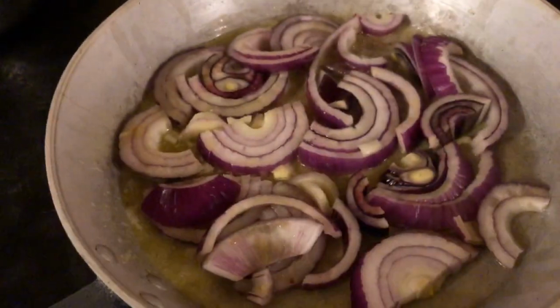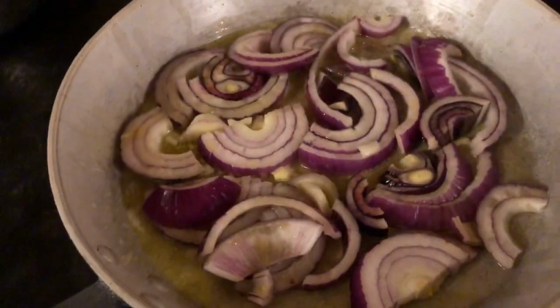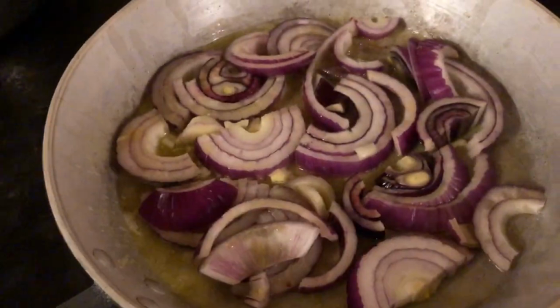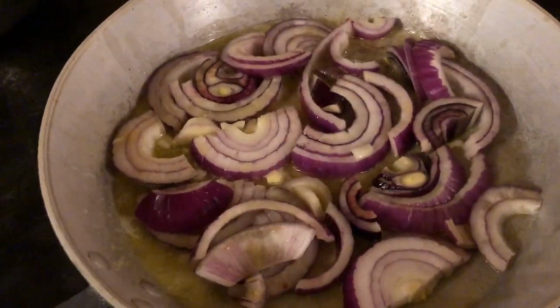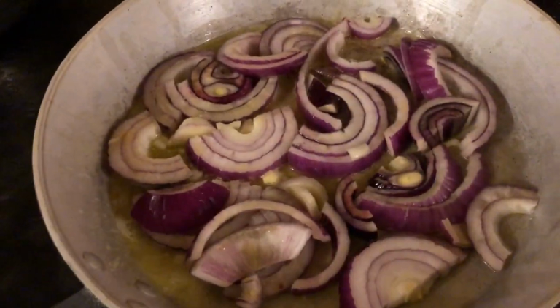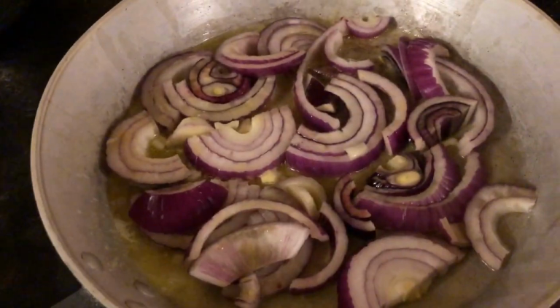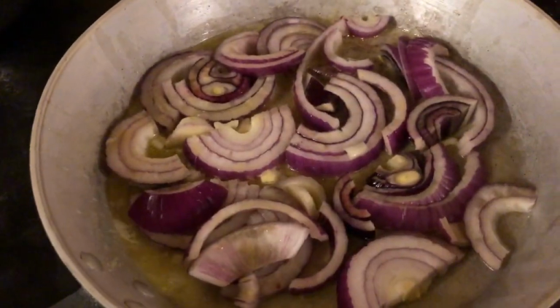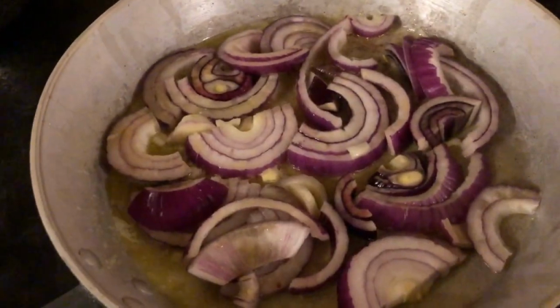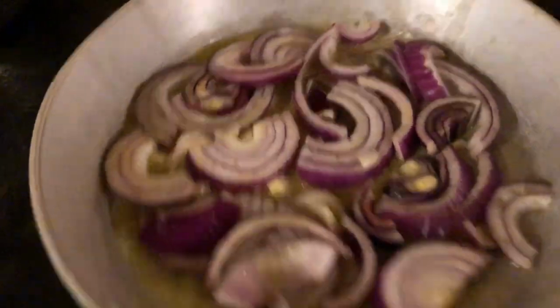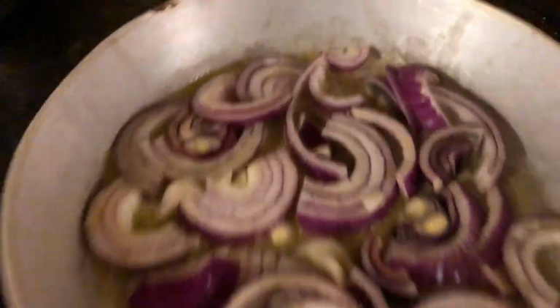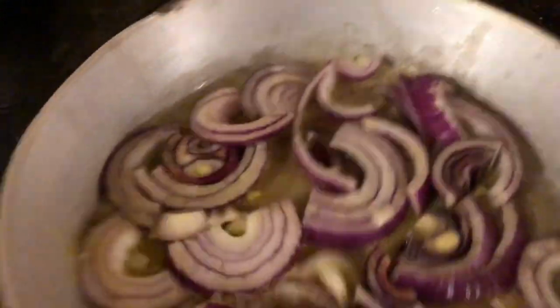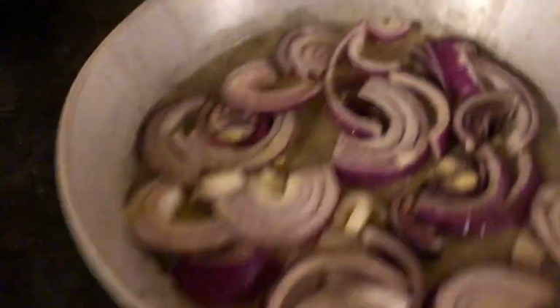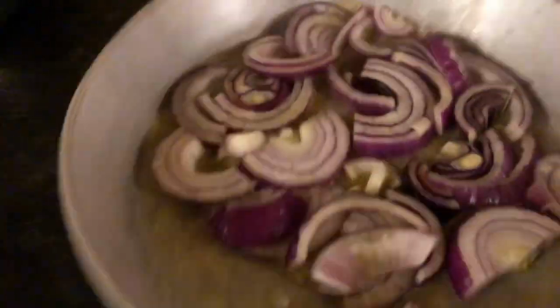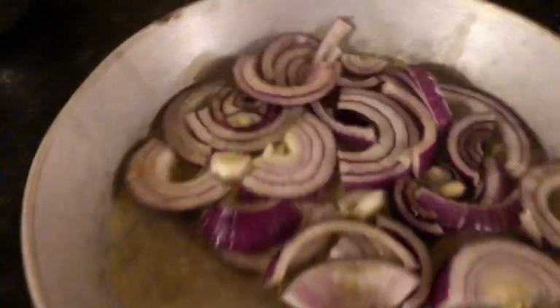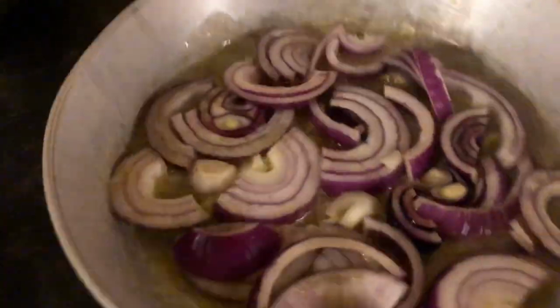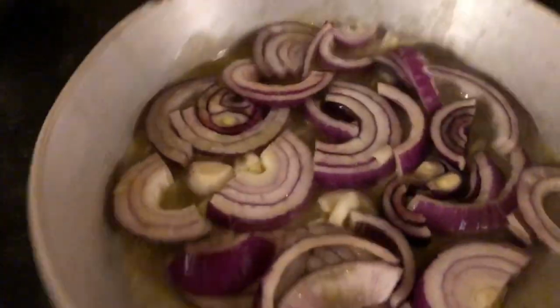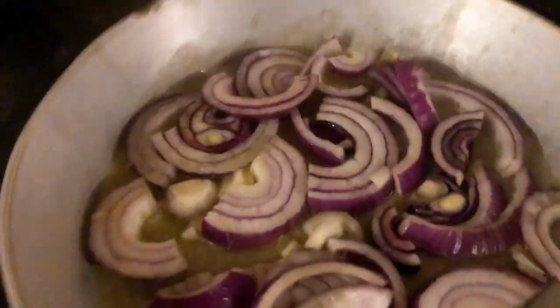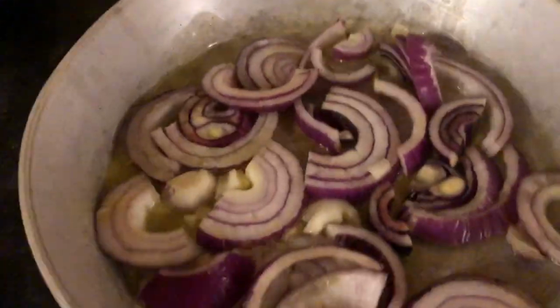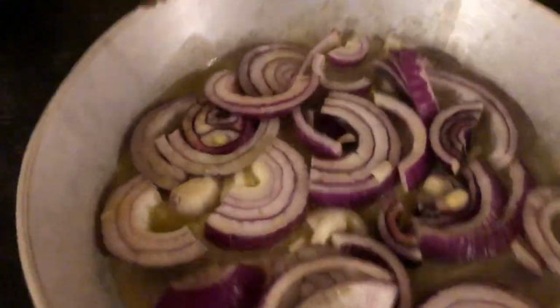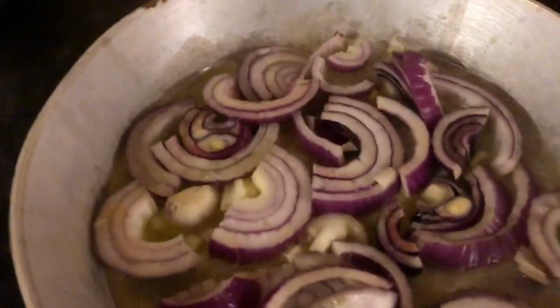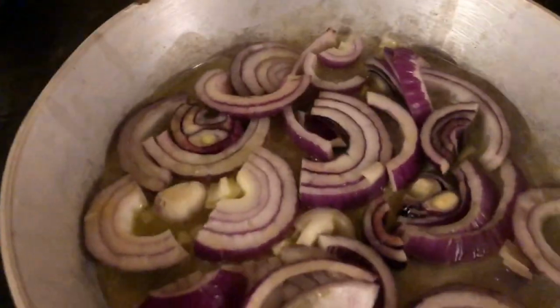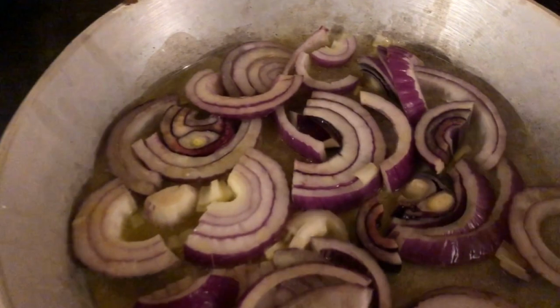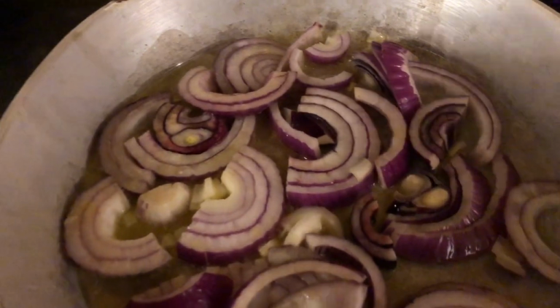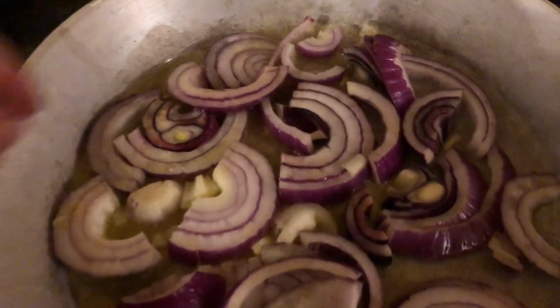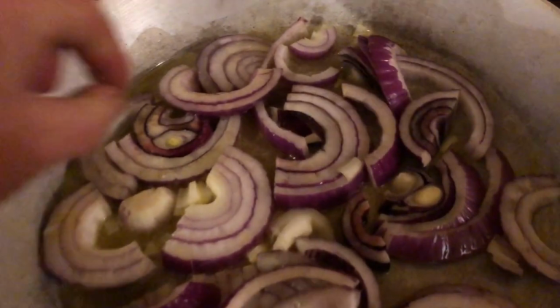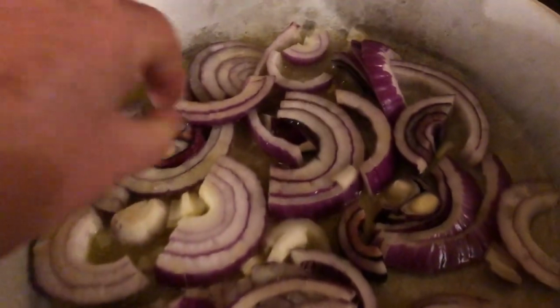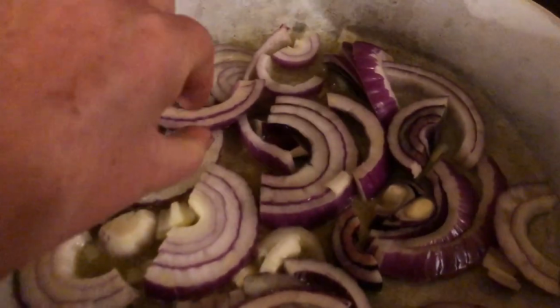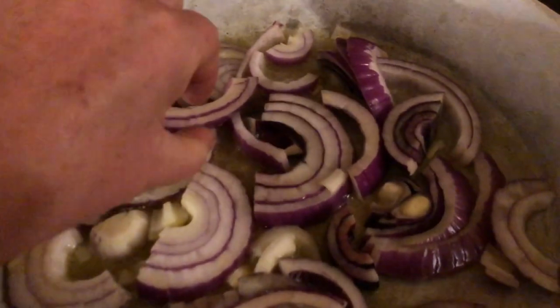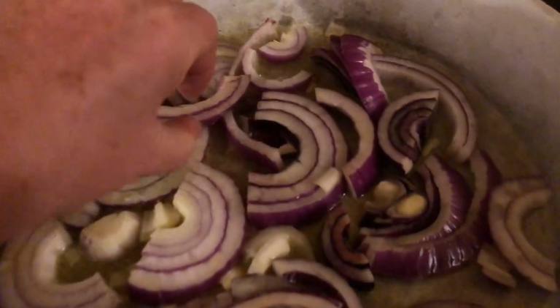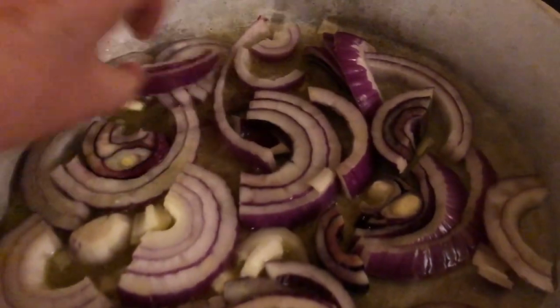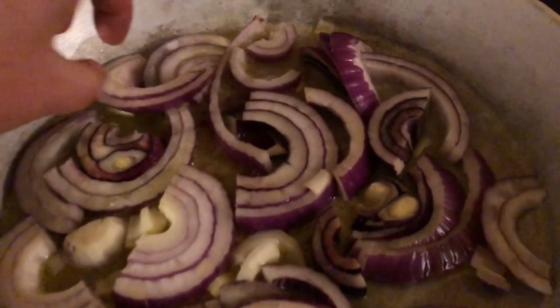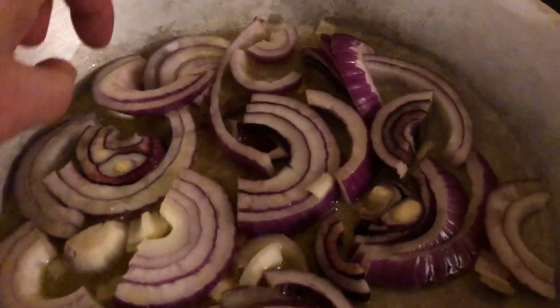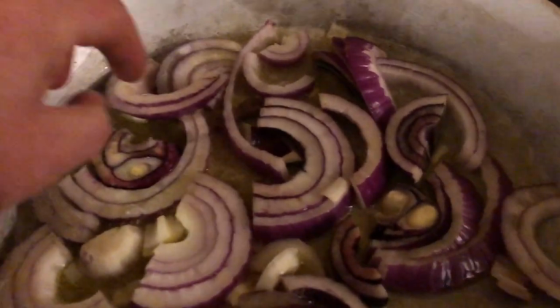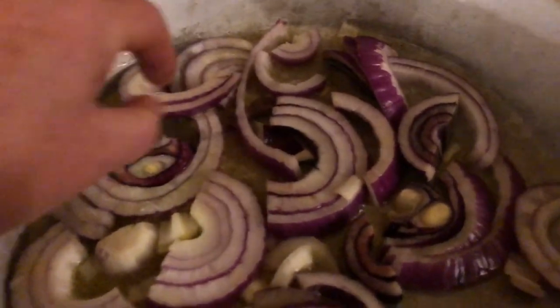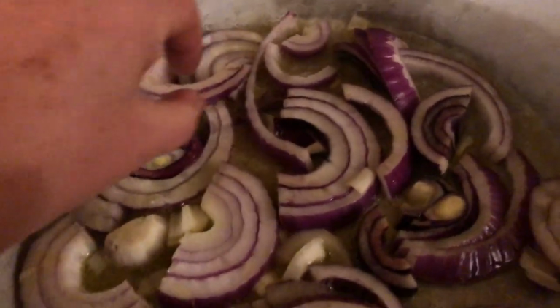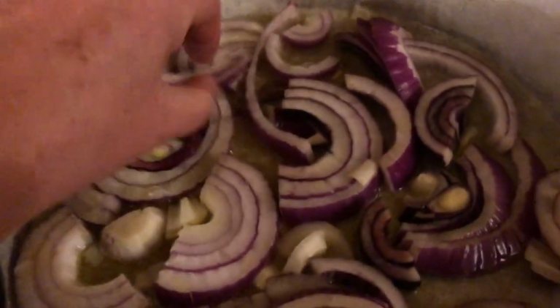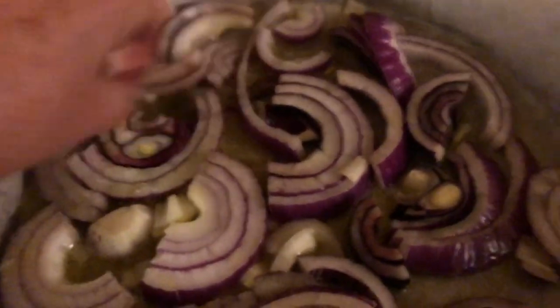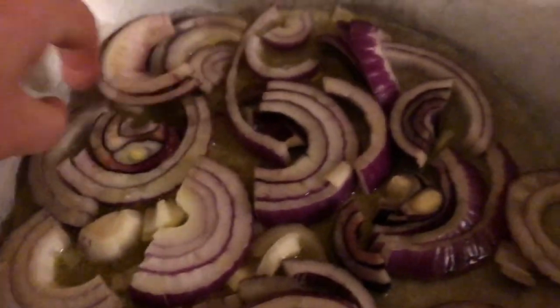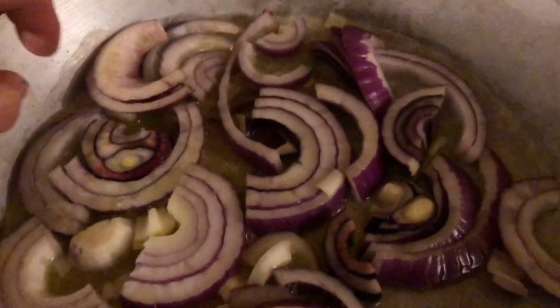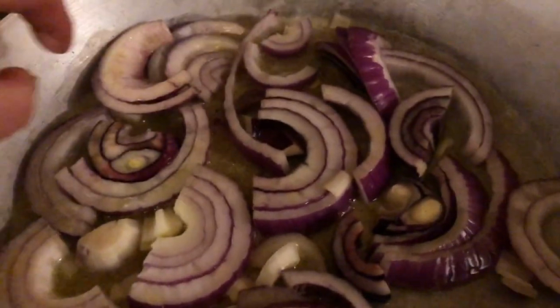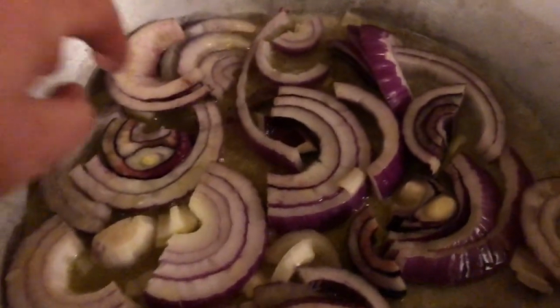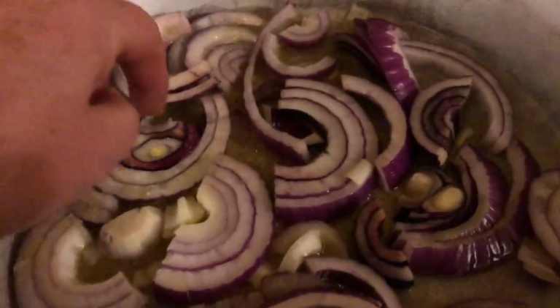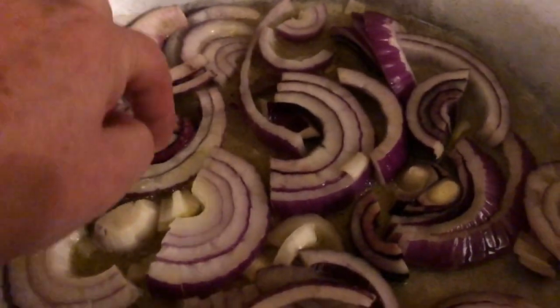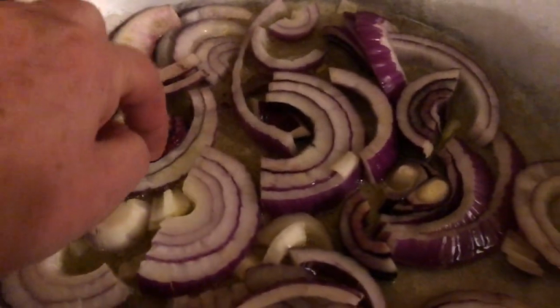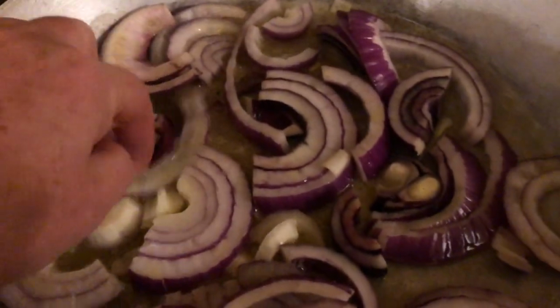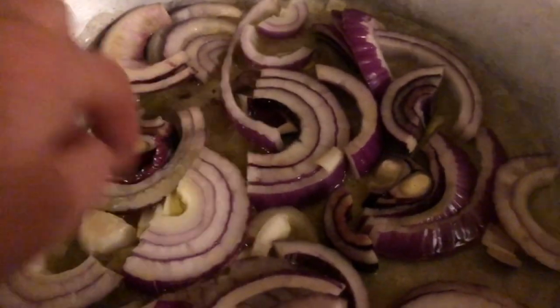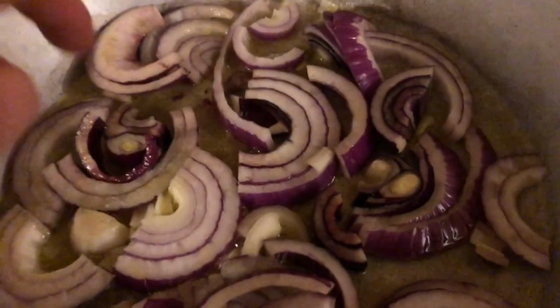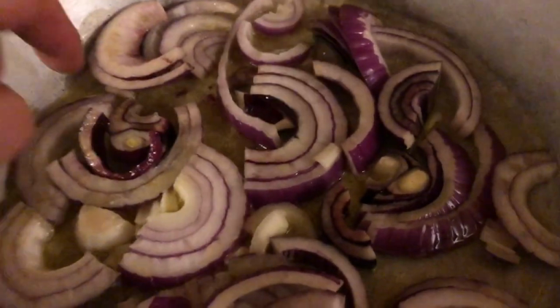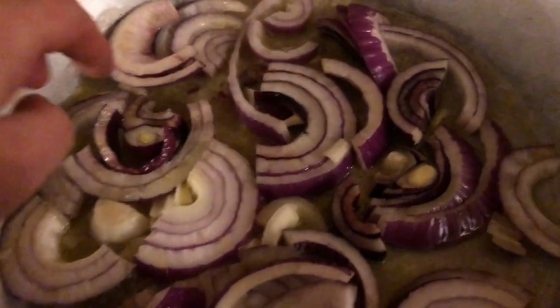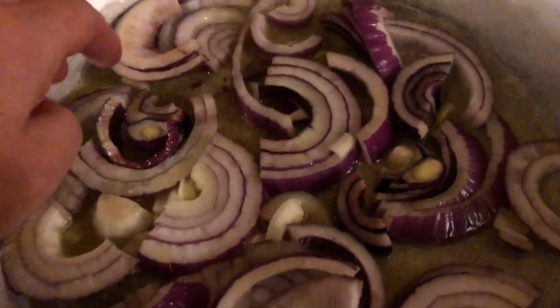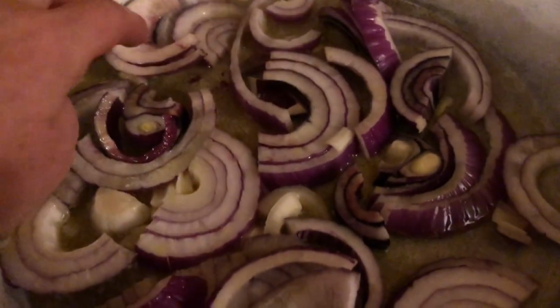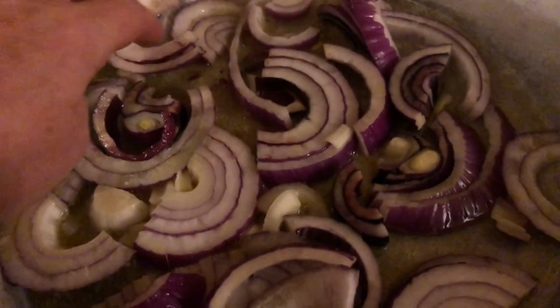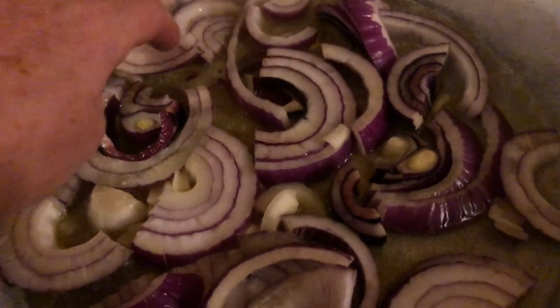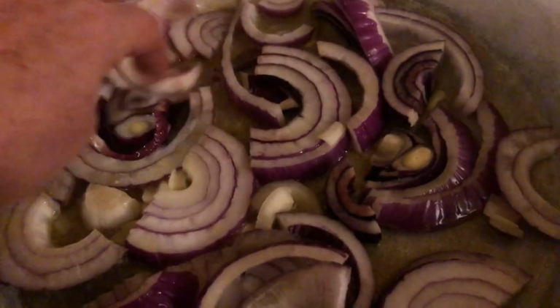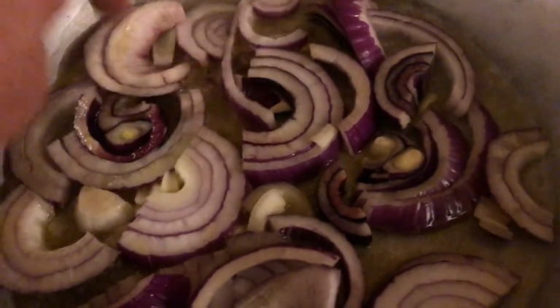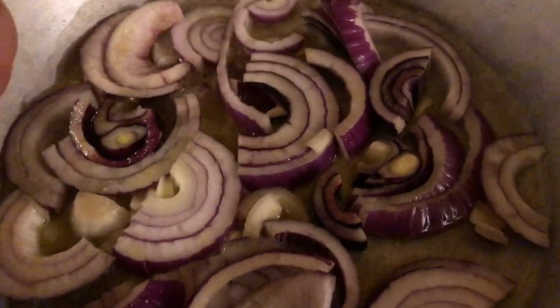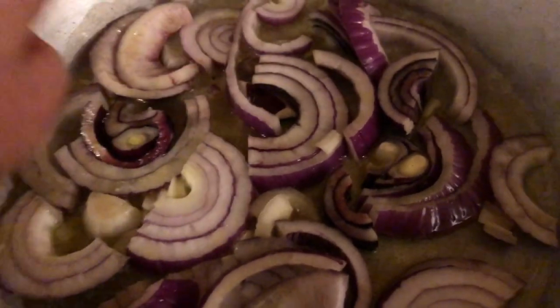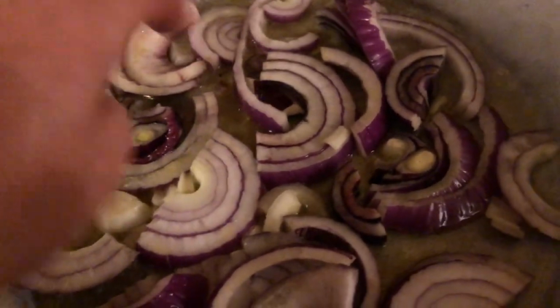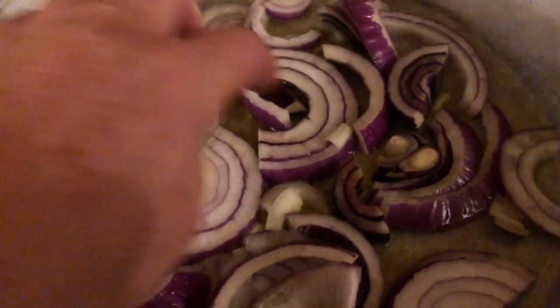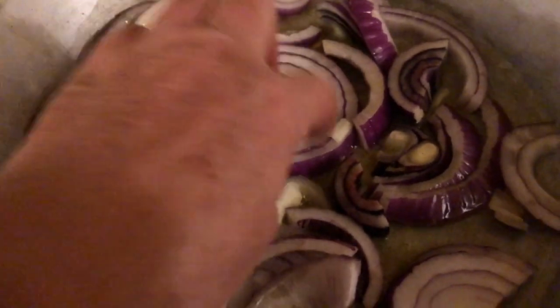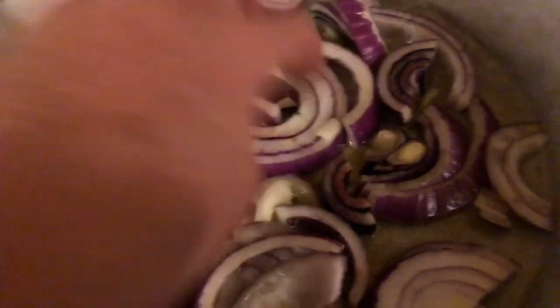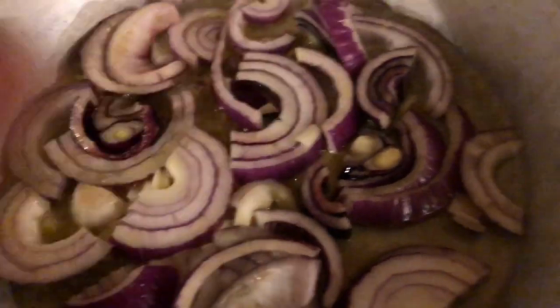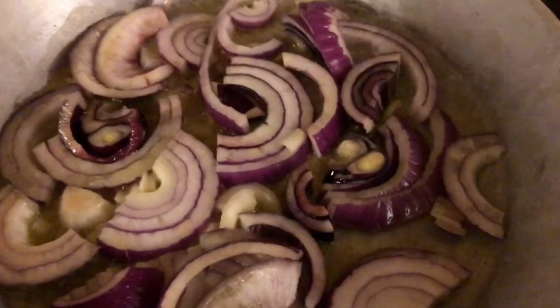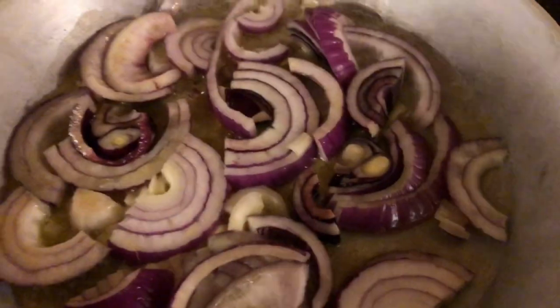Red onion and rice, fried in butter and olive oil. There we go — yum!